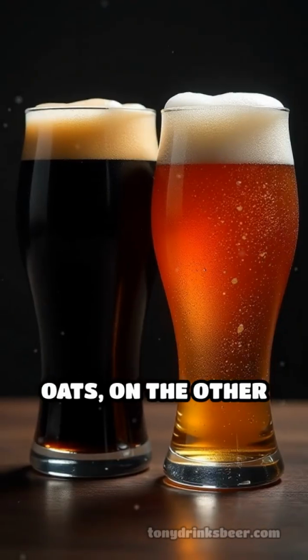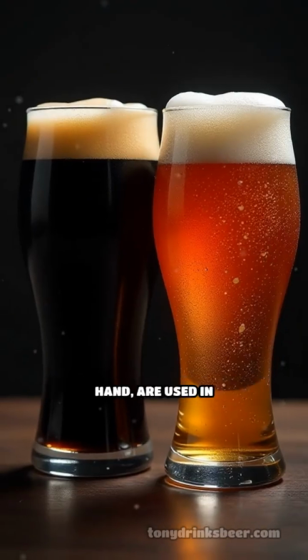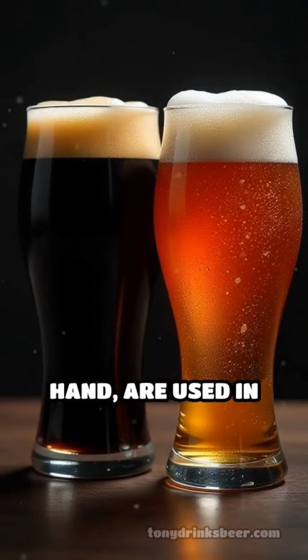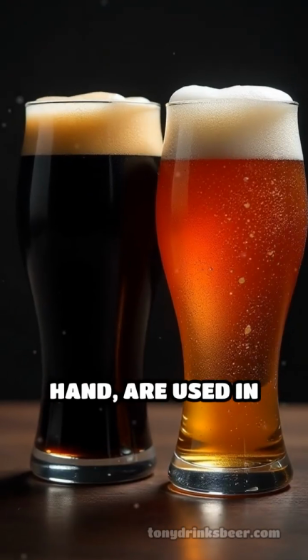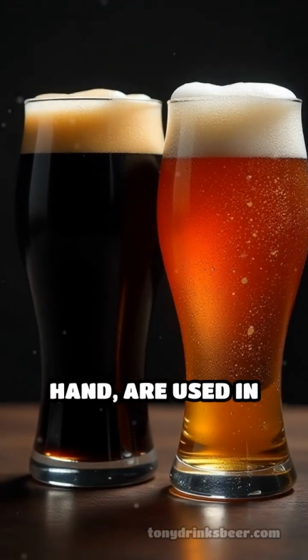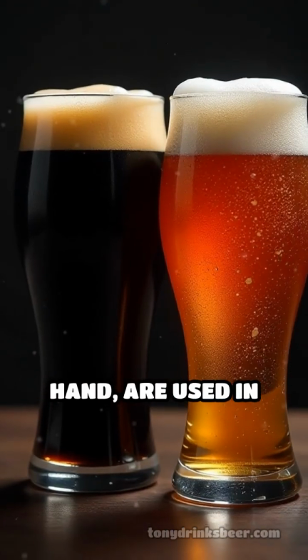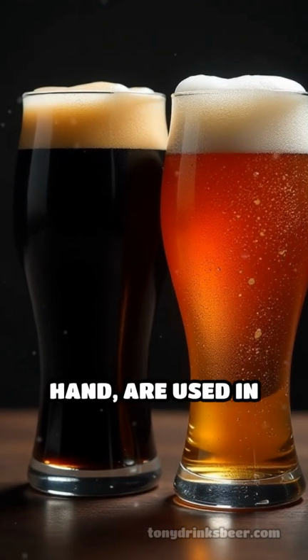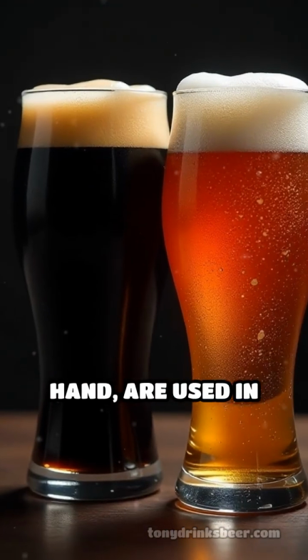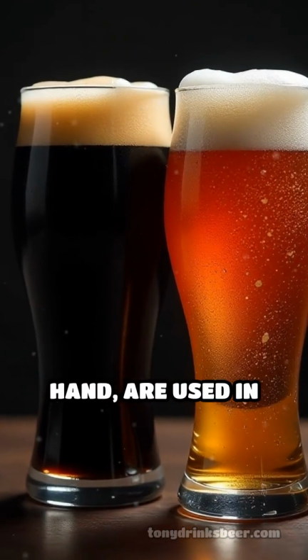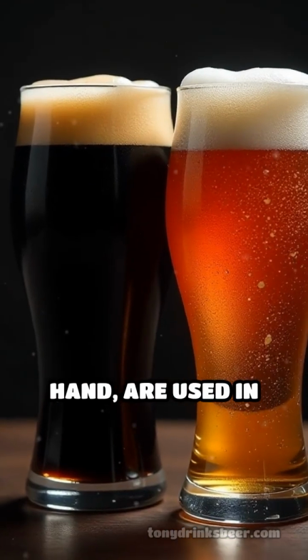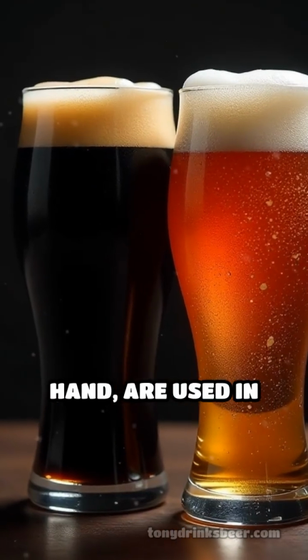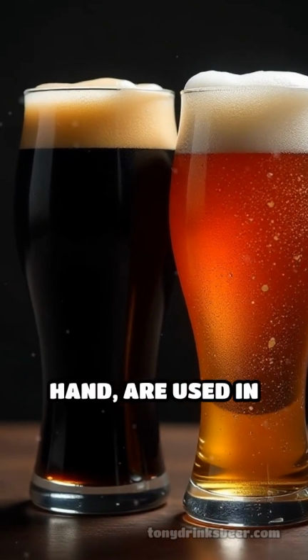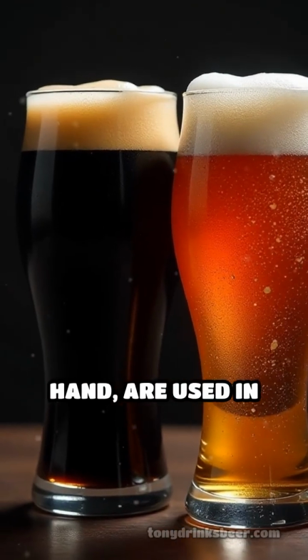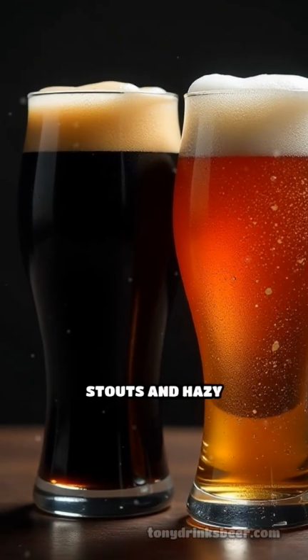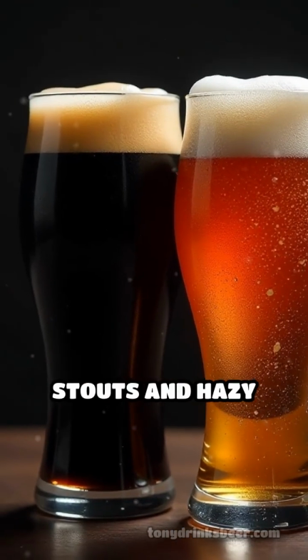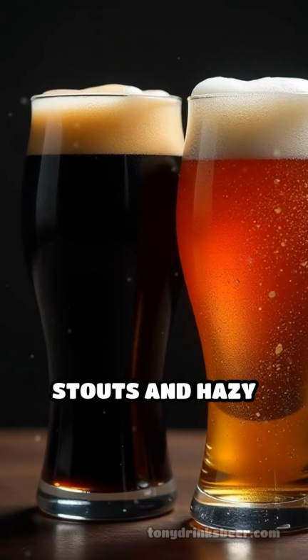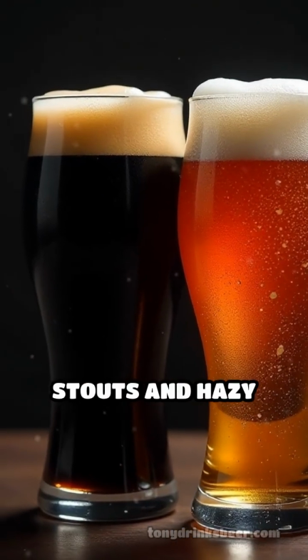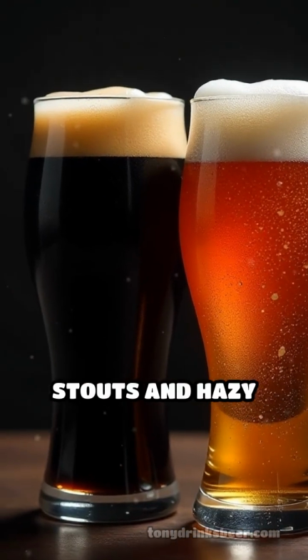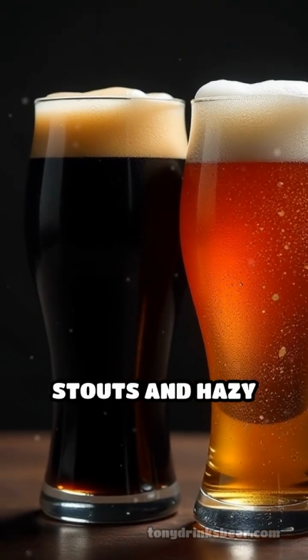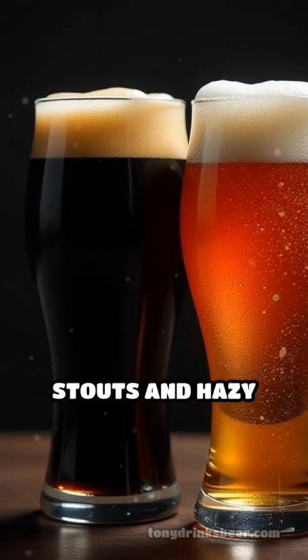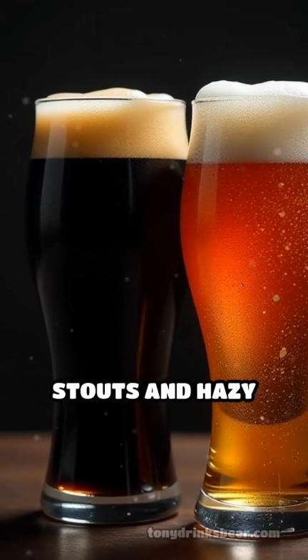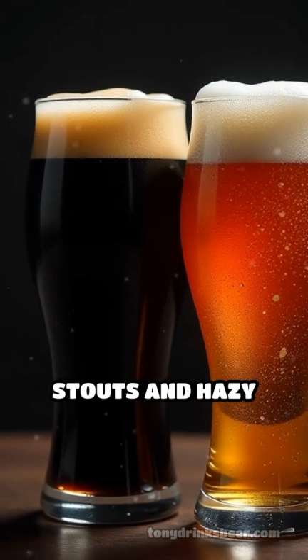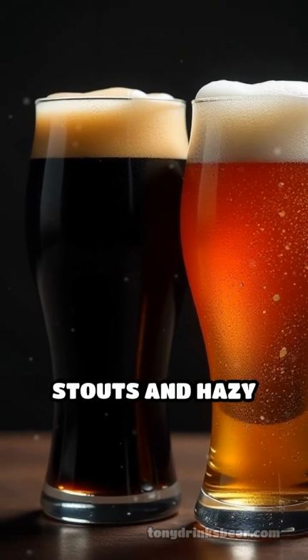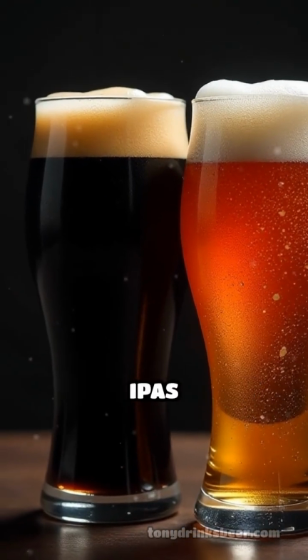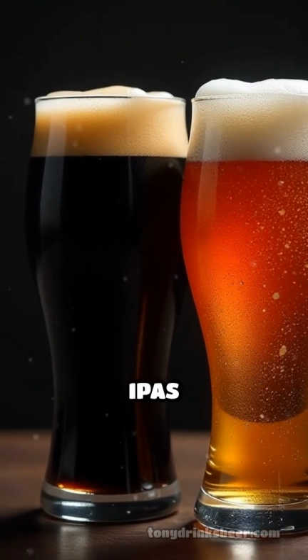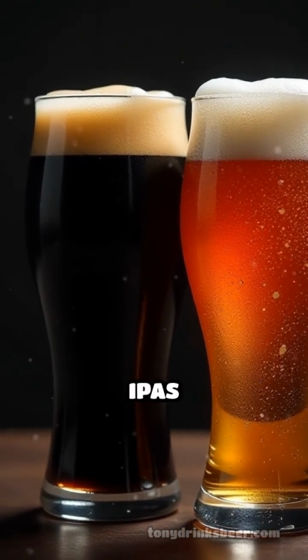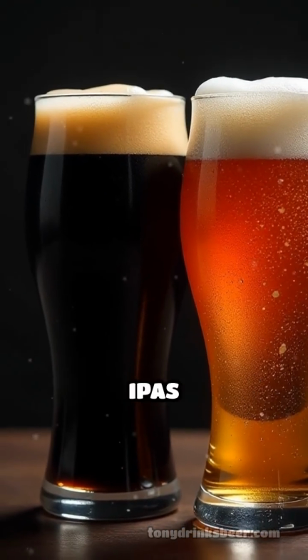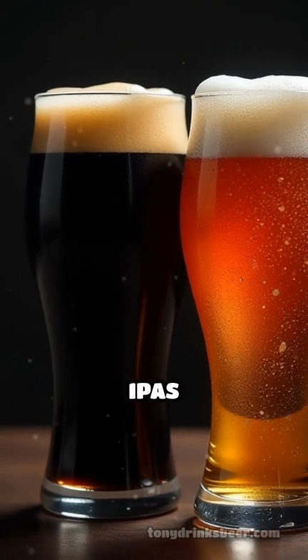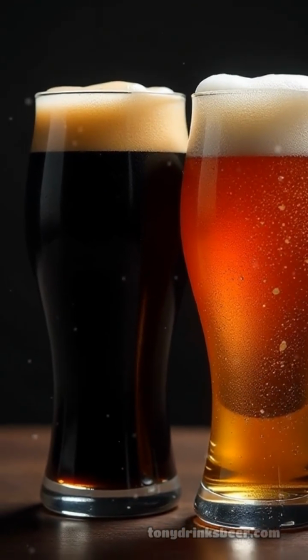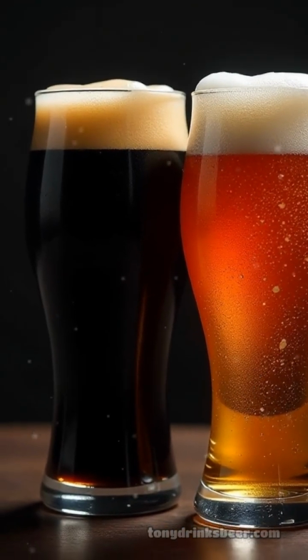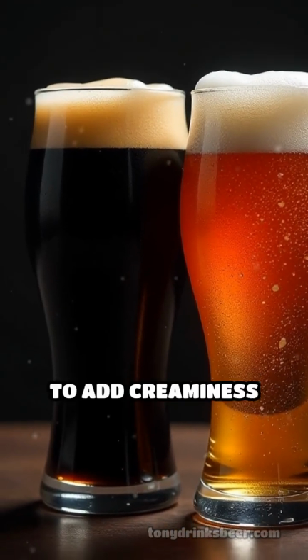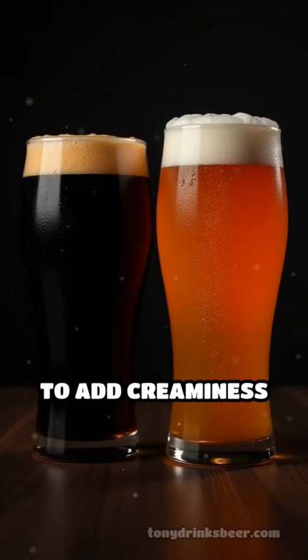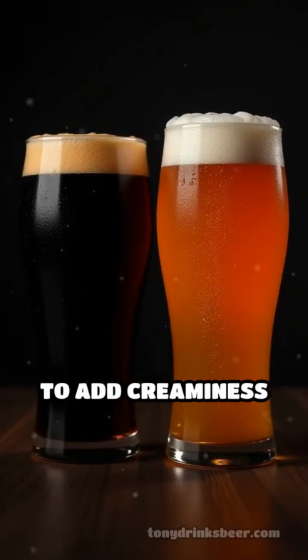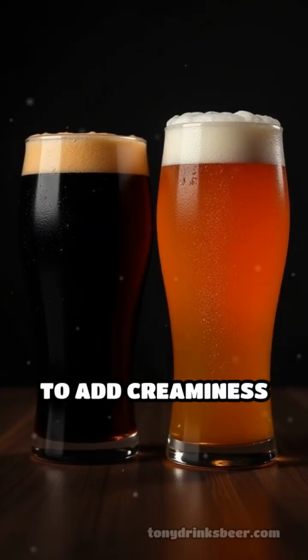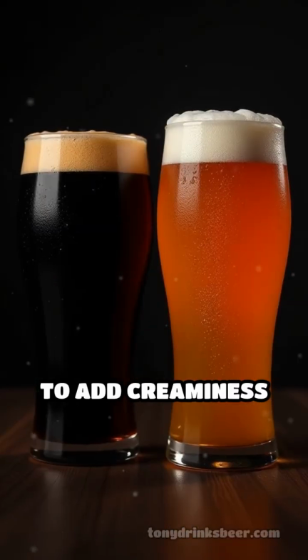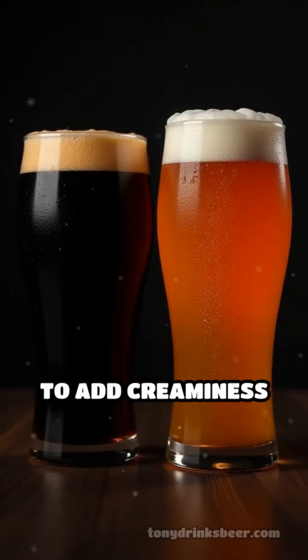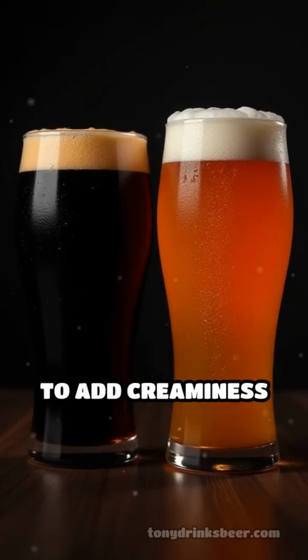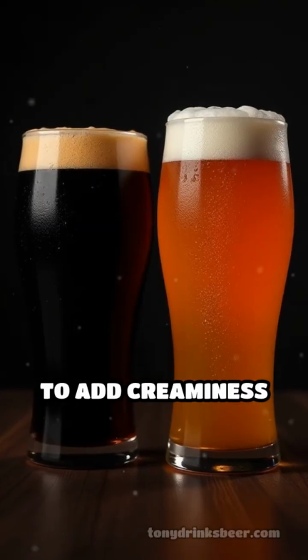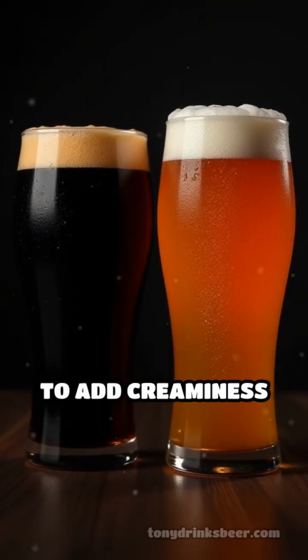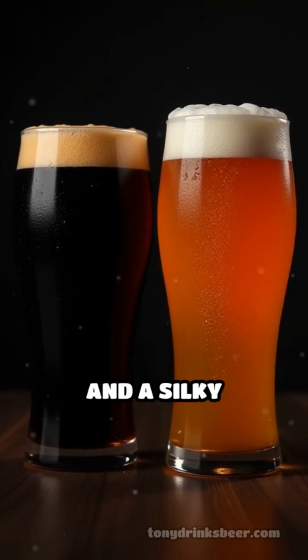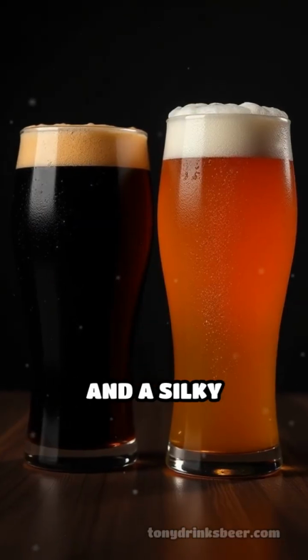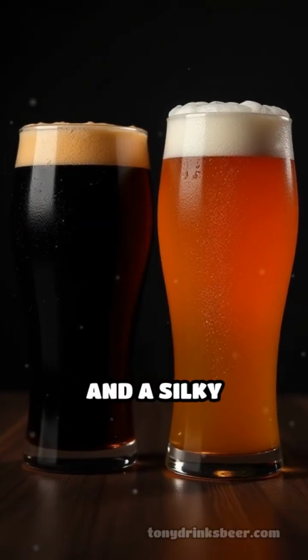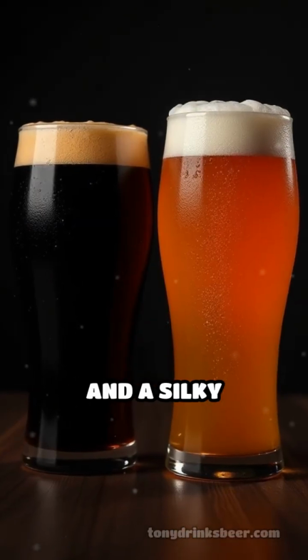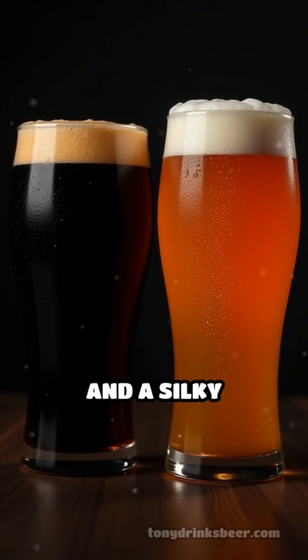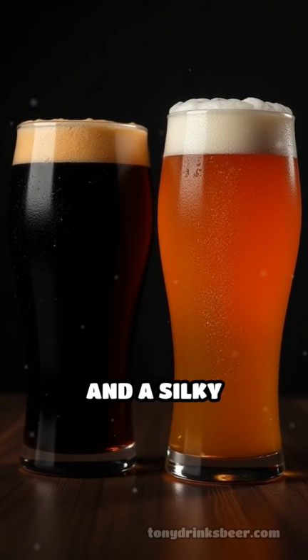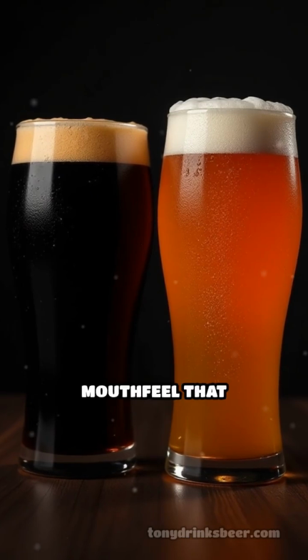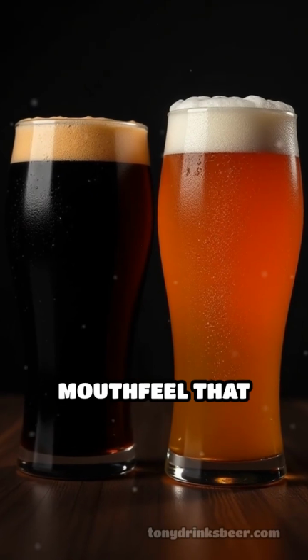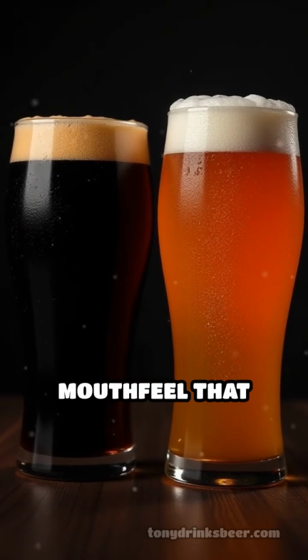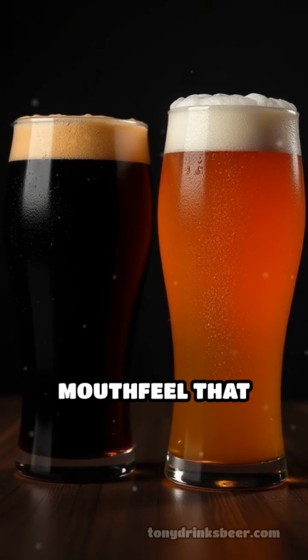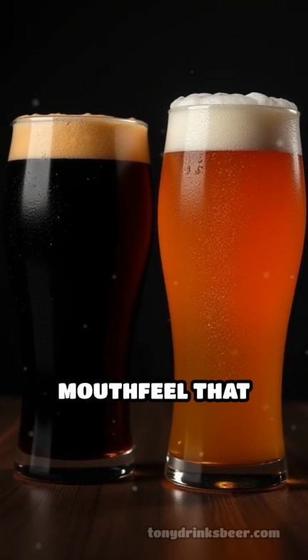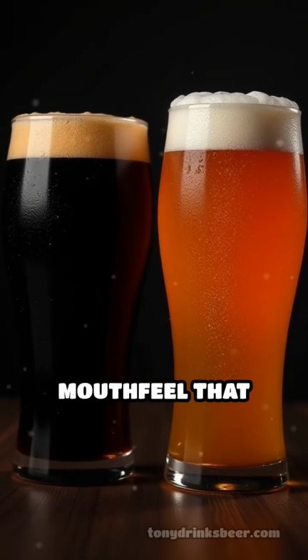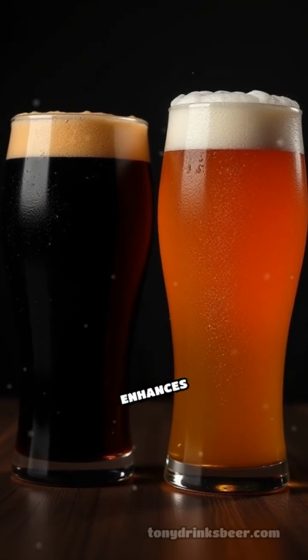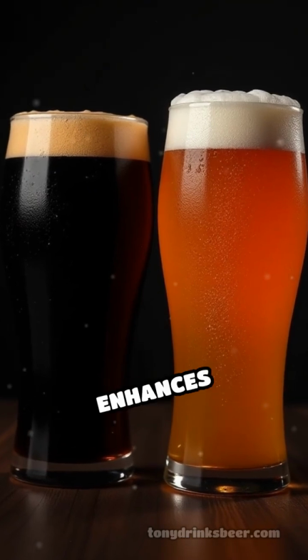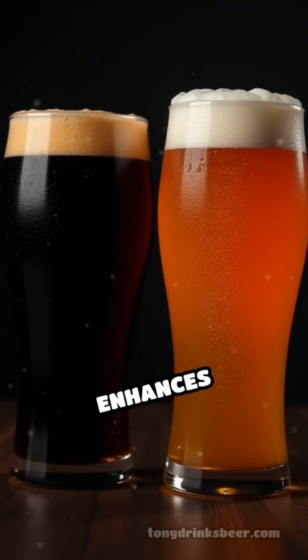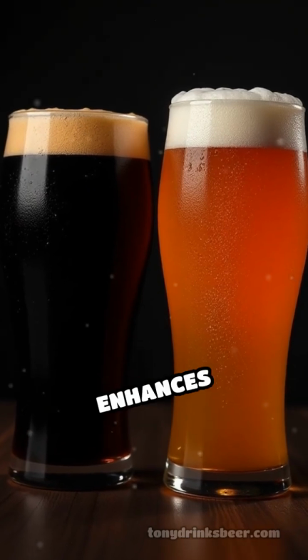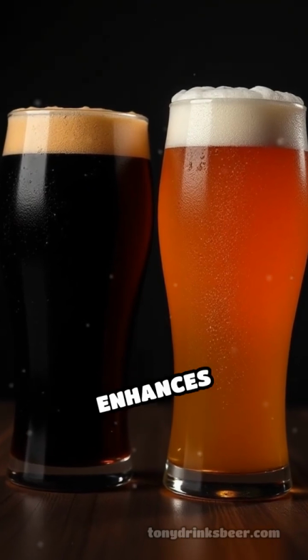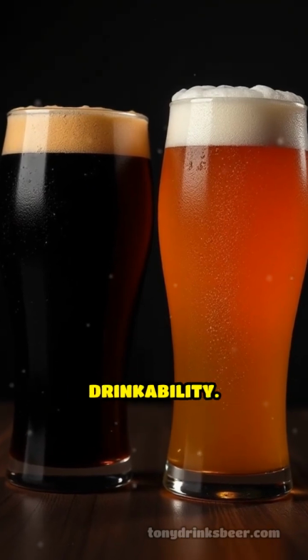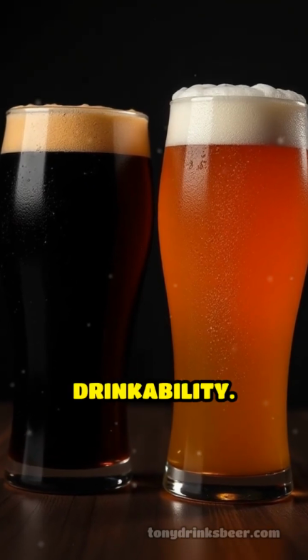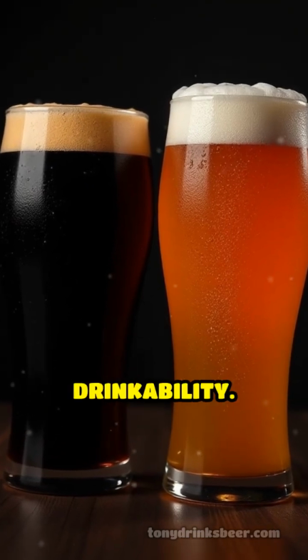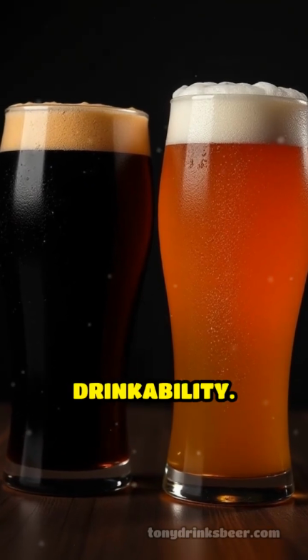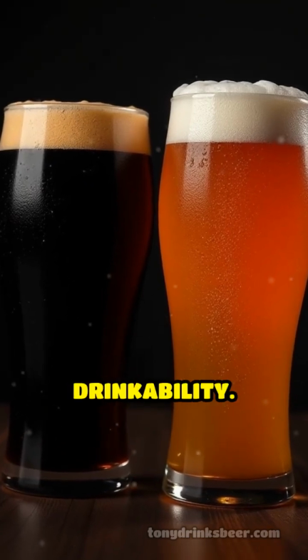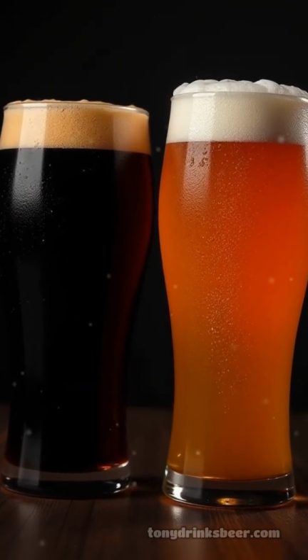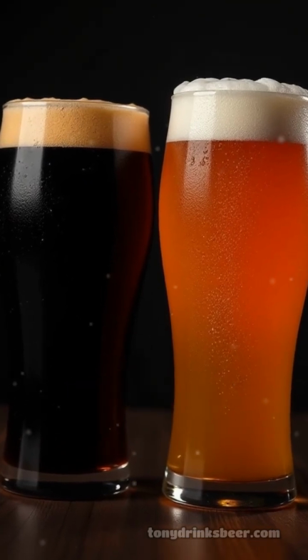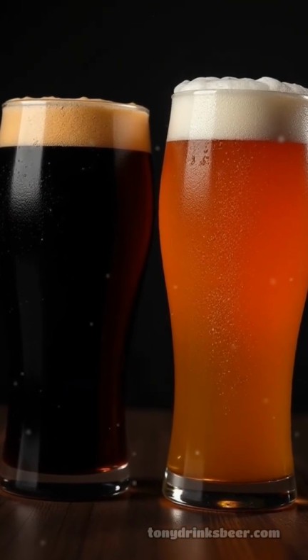Oats, on the other hand, are used in stouts and hazy IPAs to add creaminess and a silky mouthfeel that enhances drinkability.